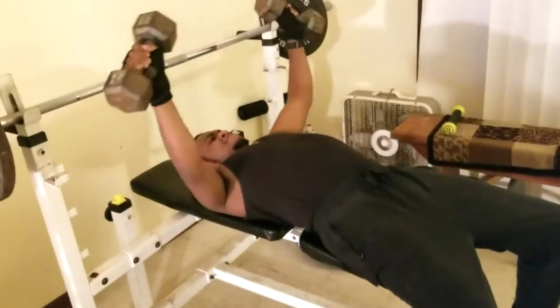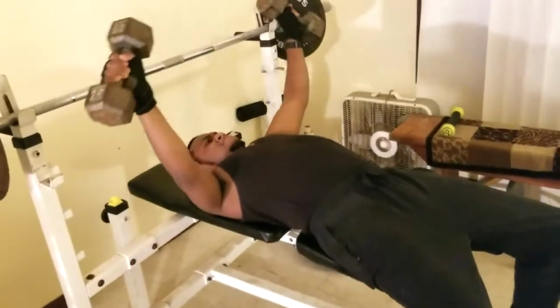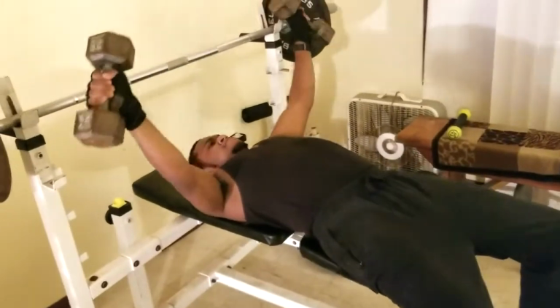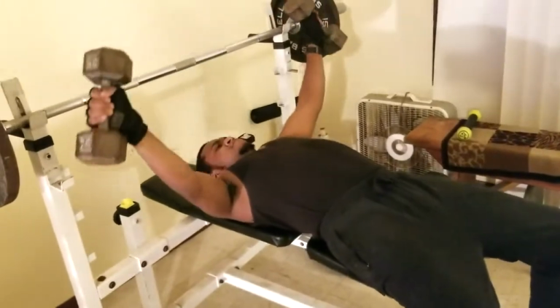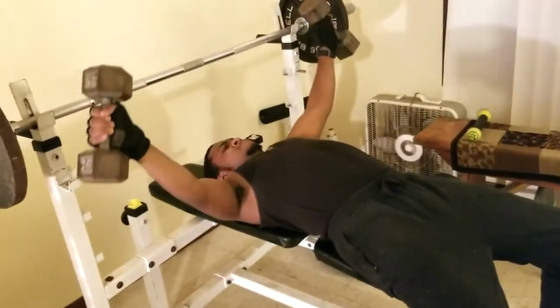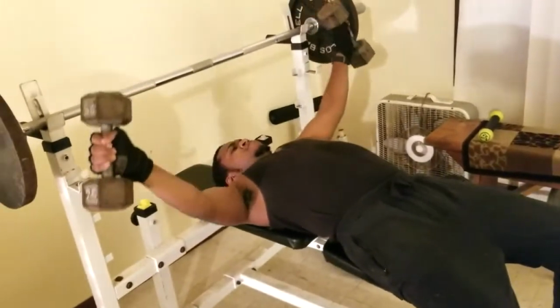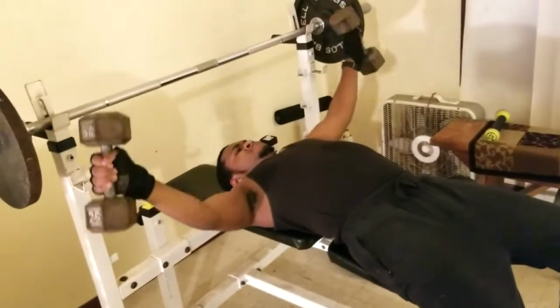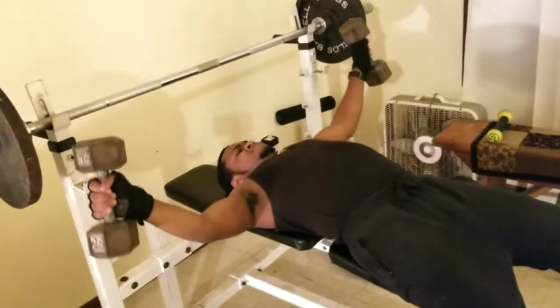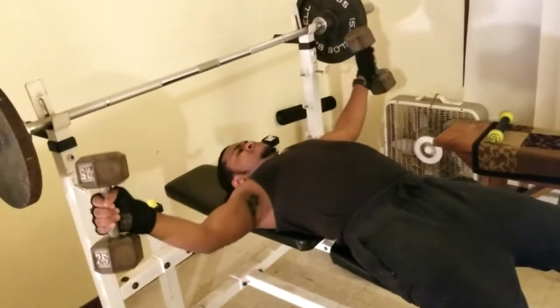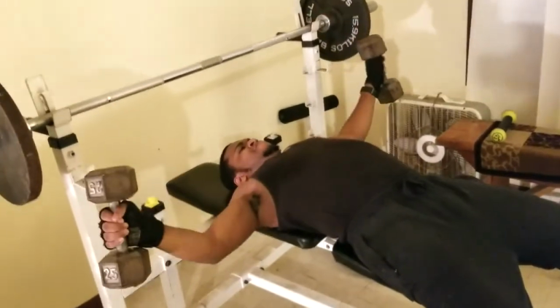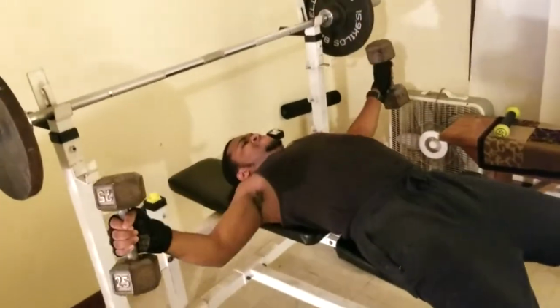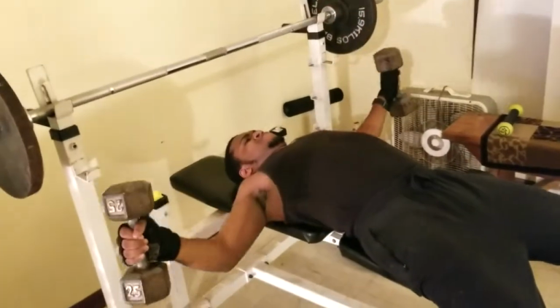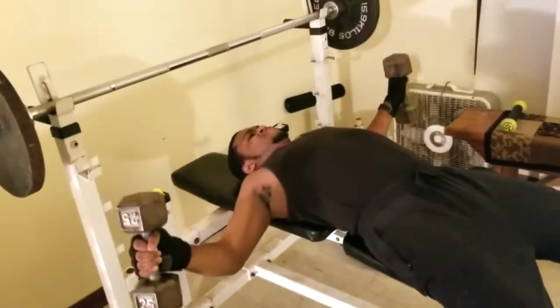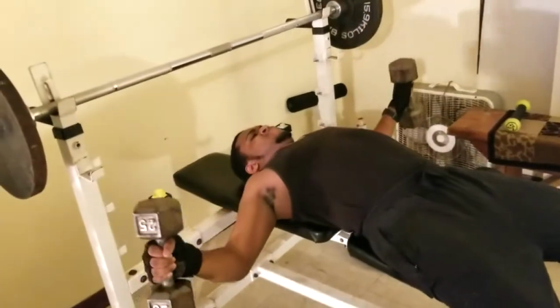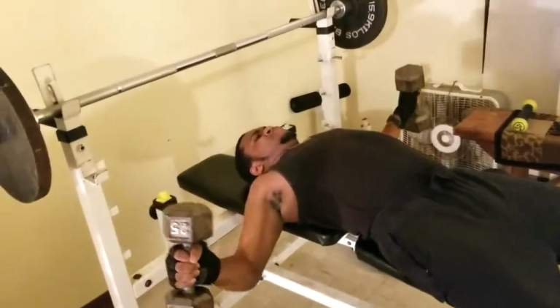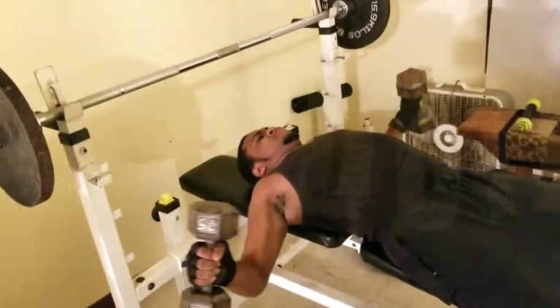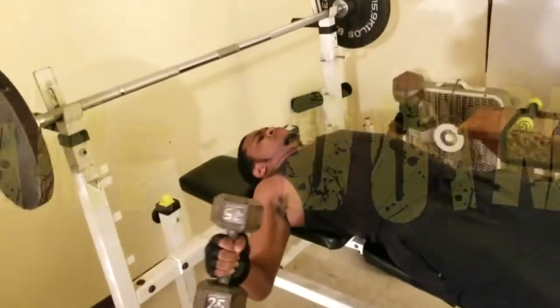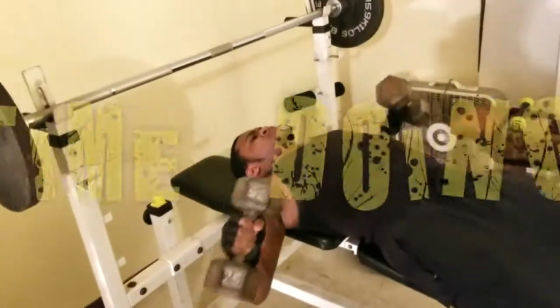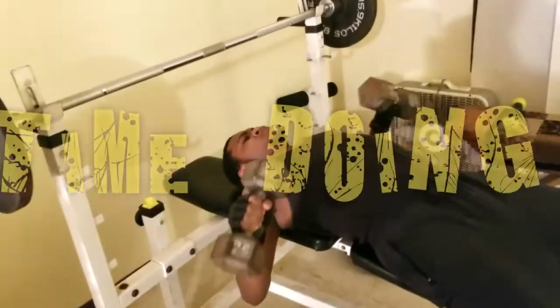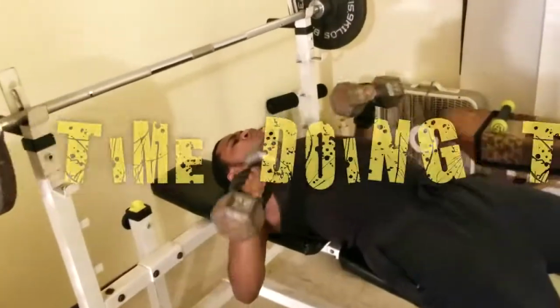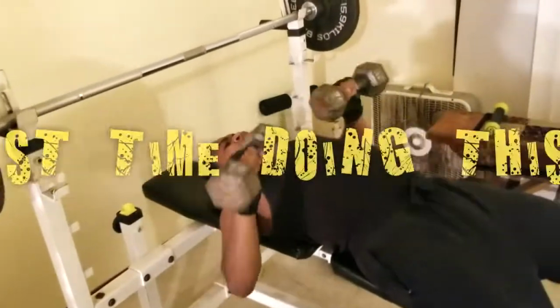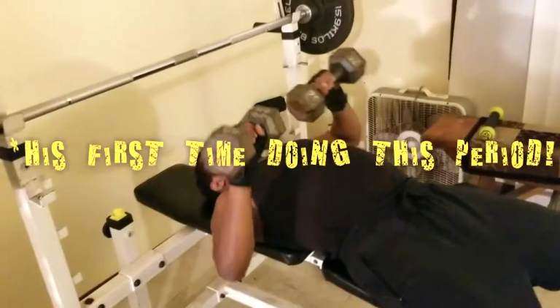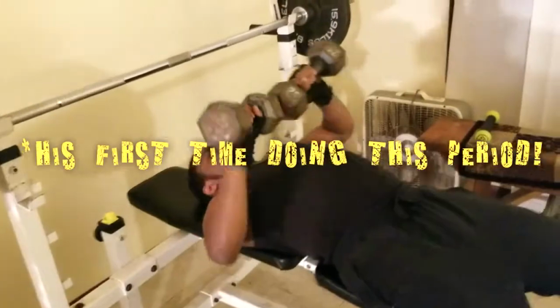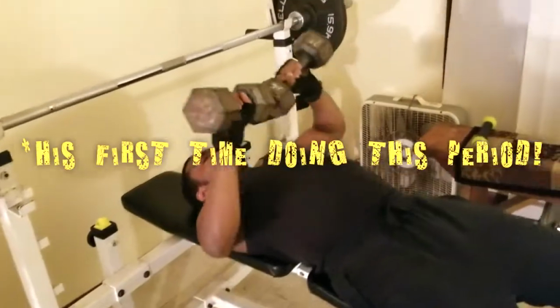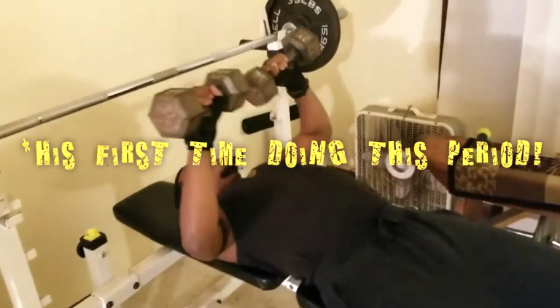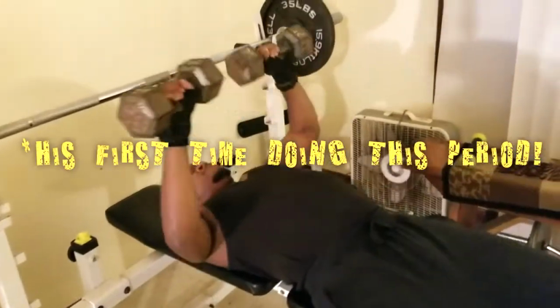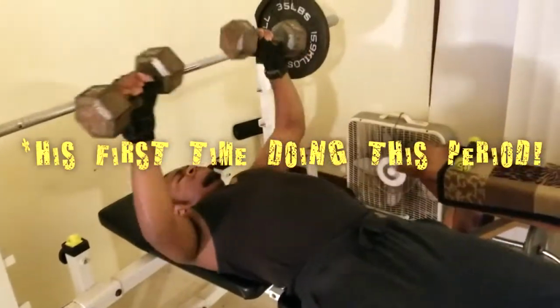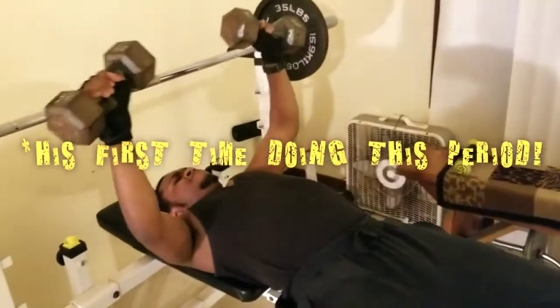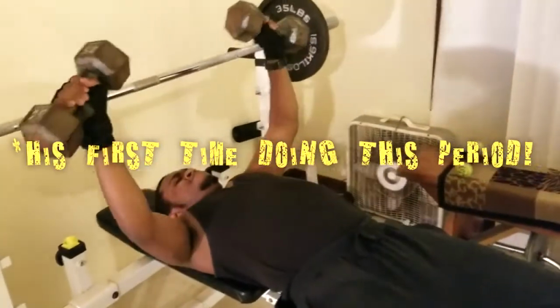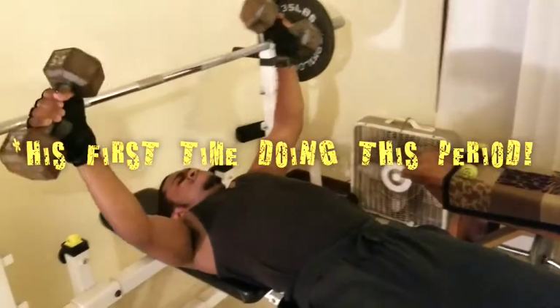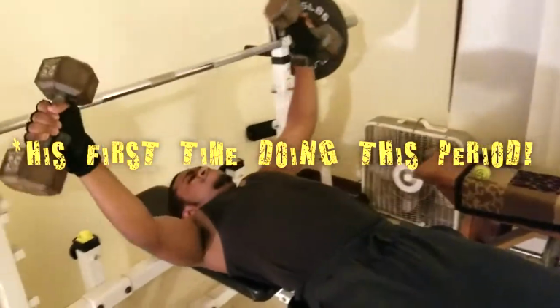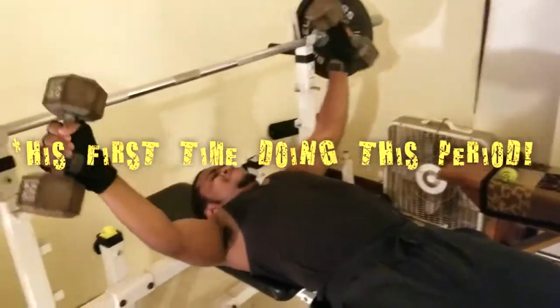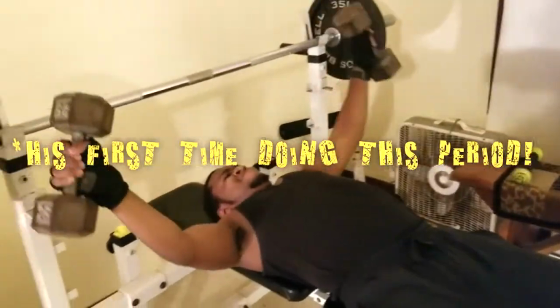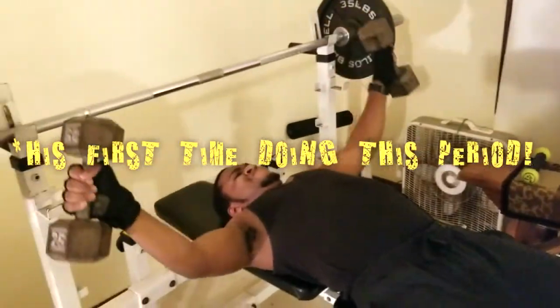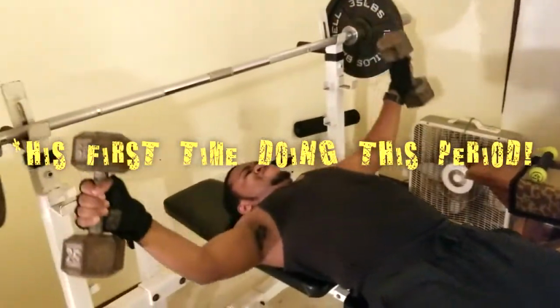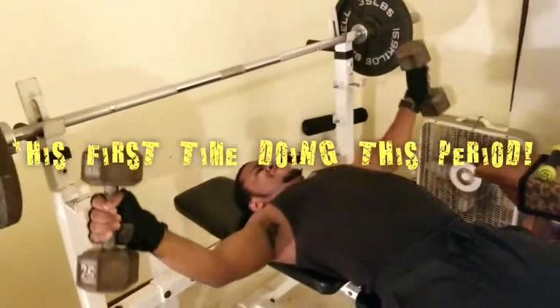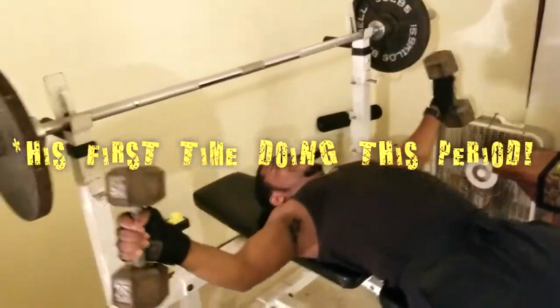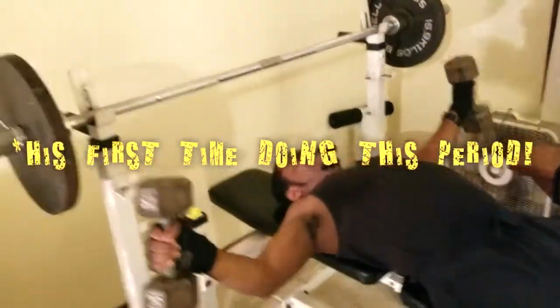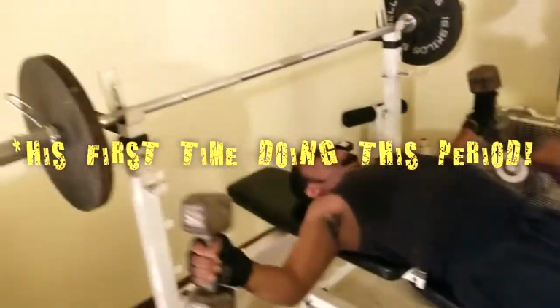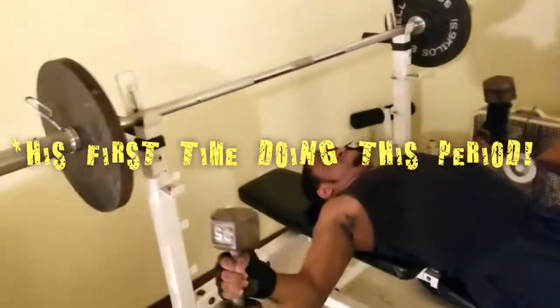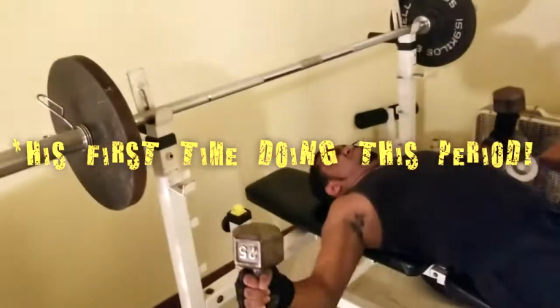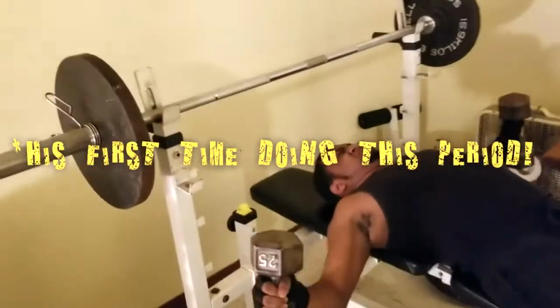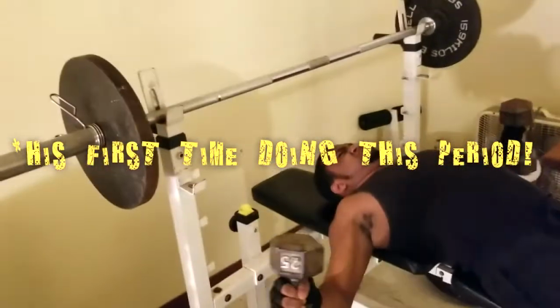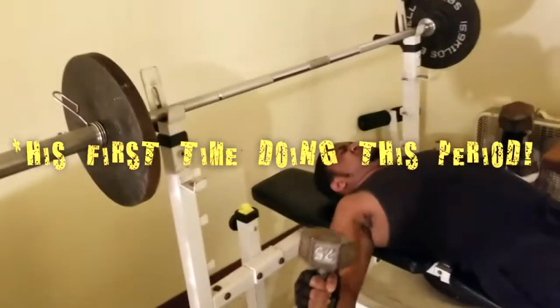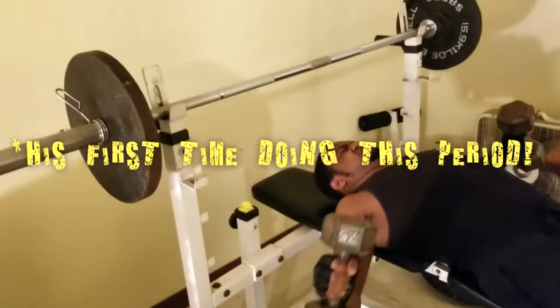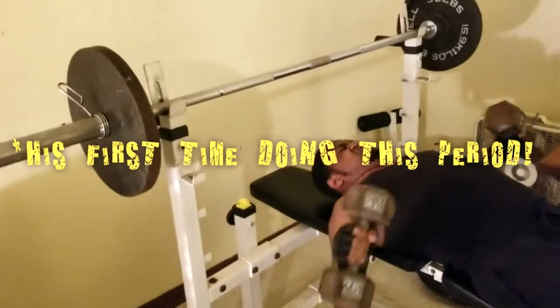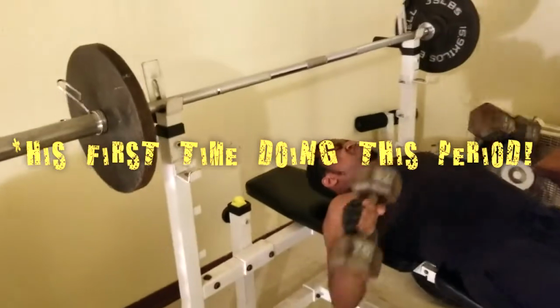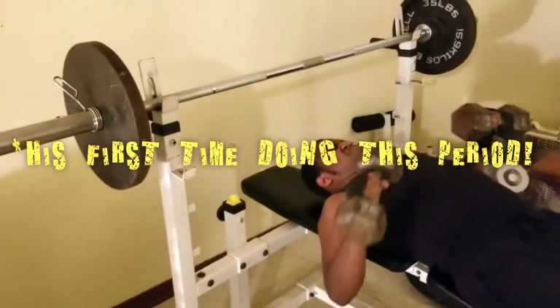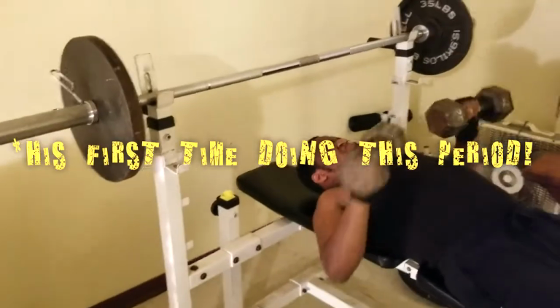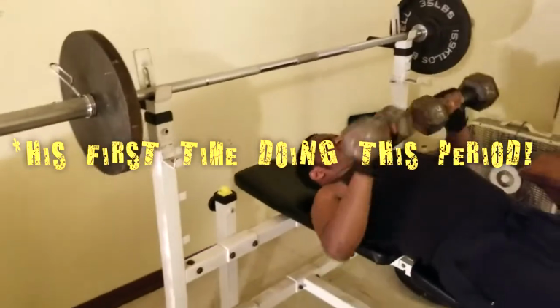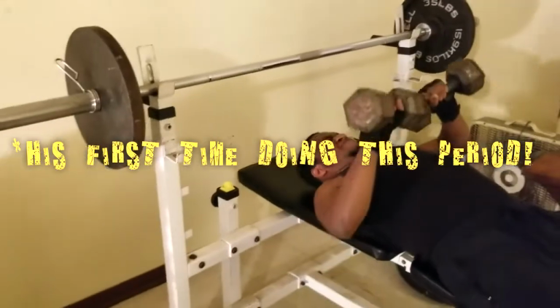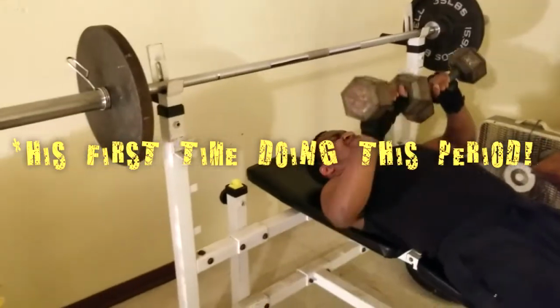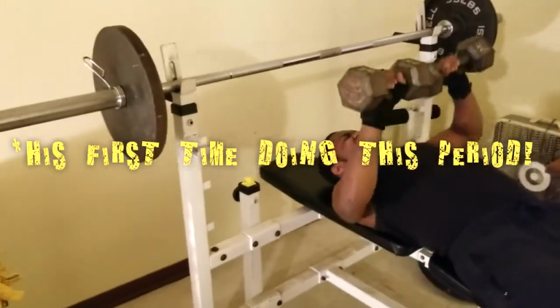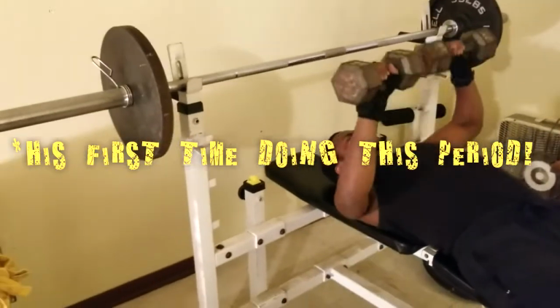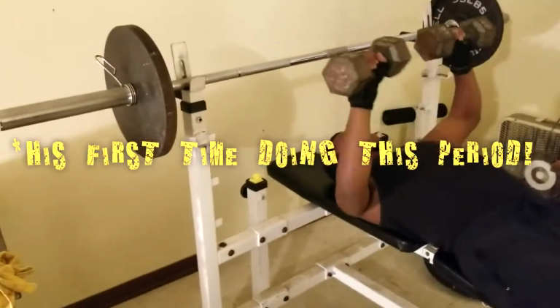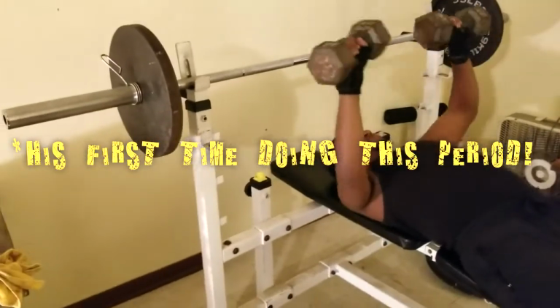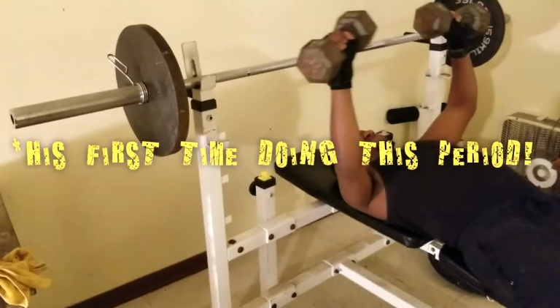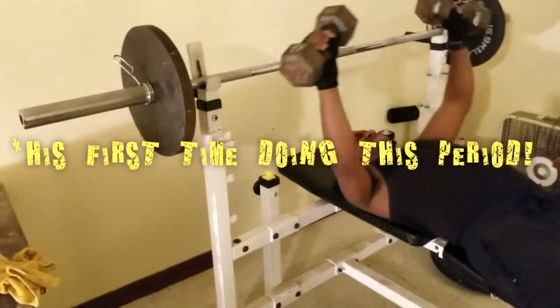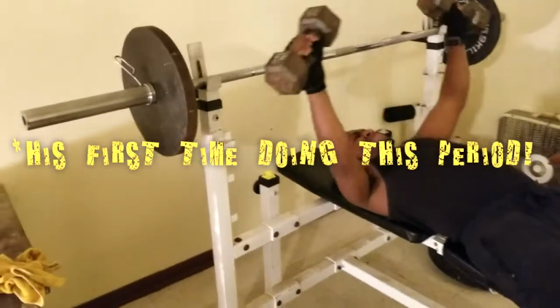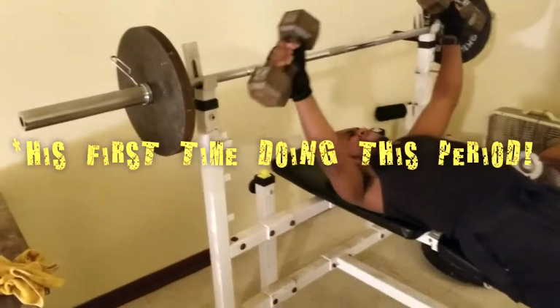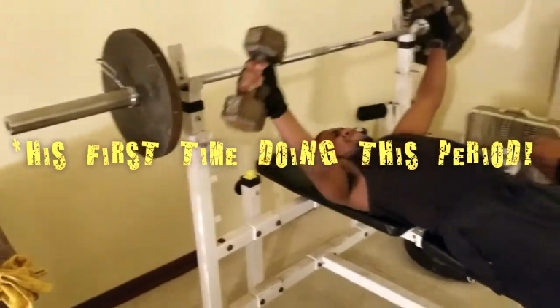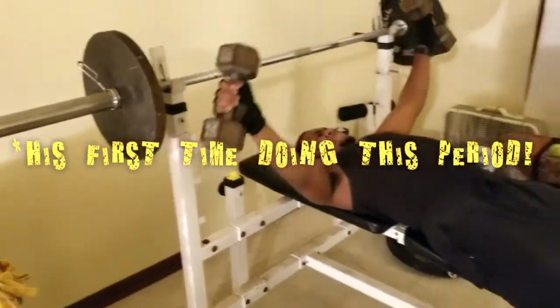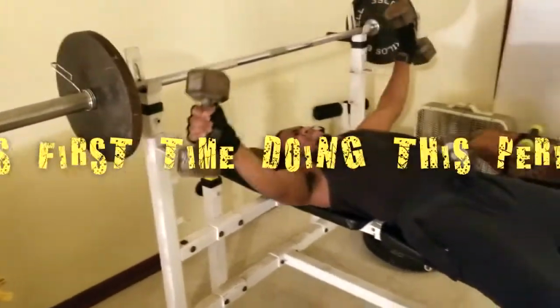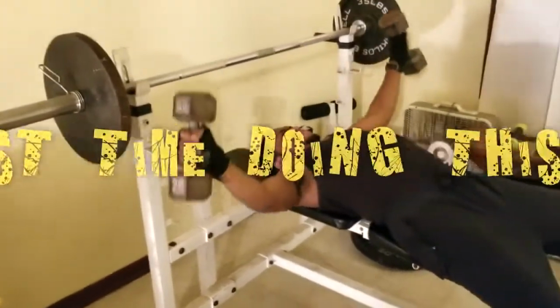This is the first time doing it with the 25s, and I'm actually impressed. I meant to tell him to do it with the 15s, but keep working that out.